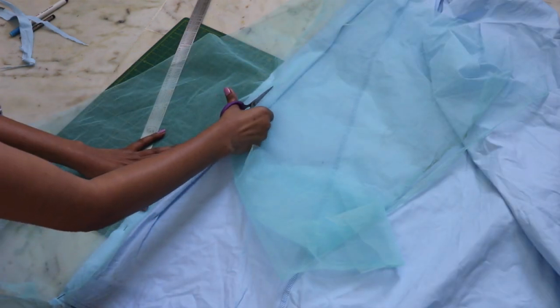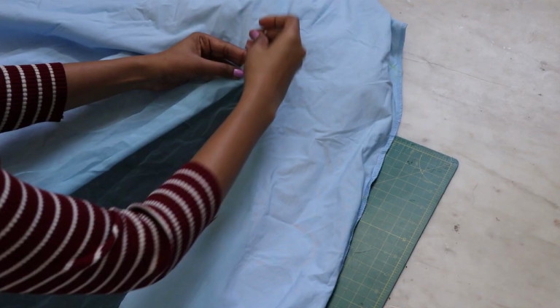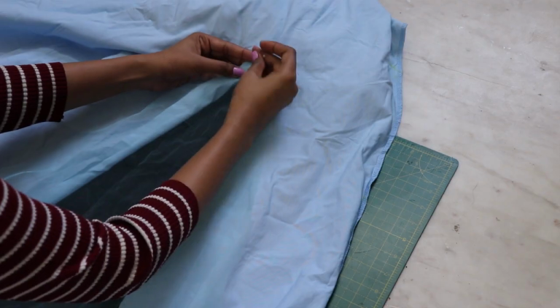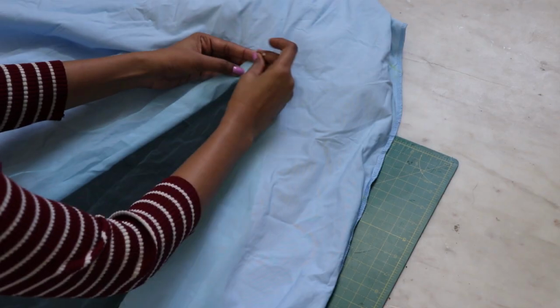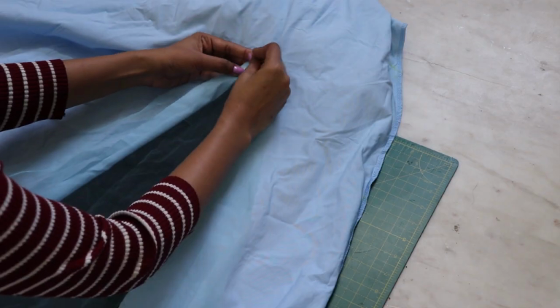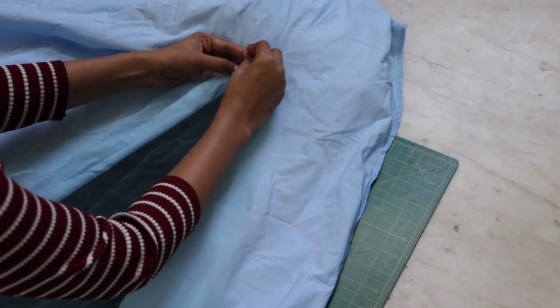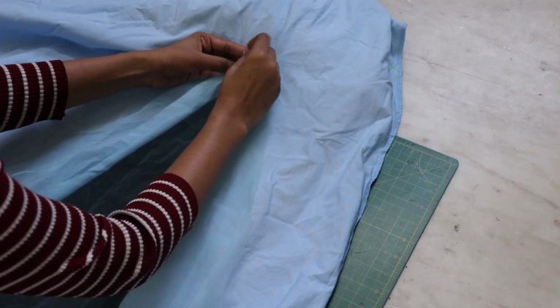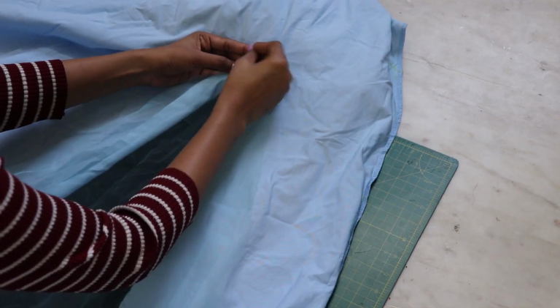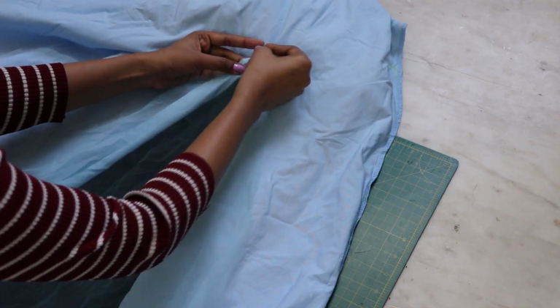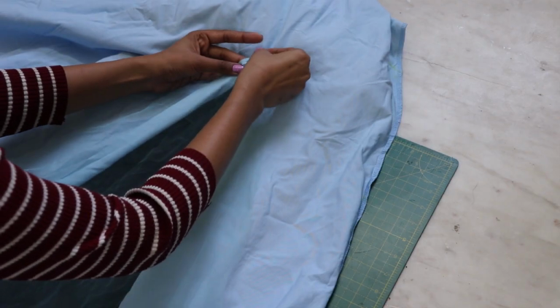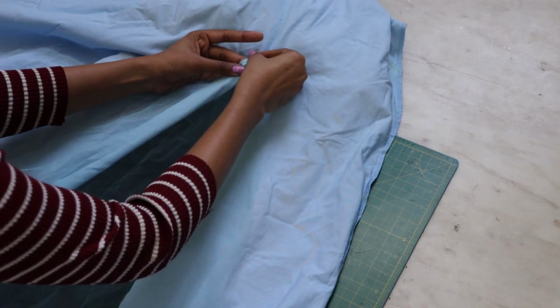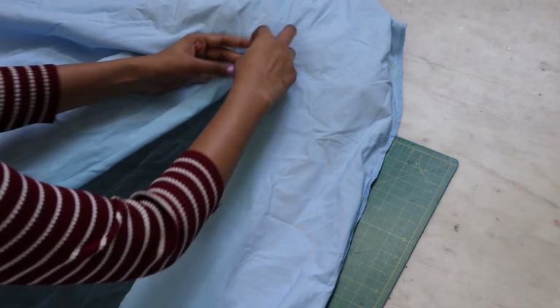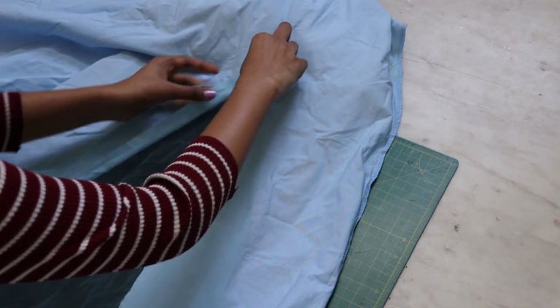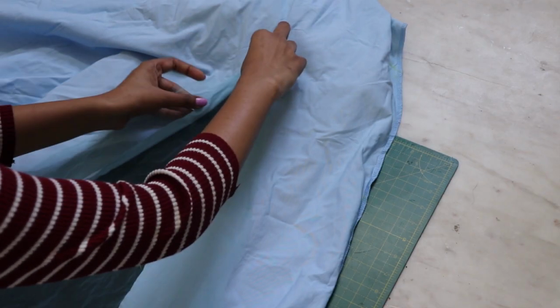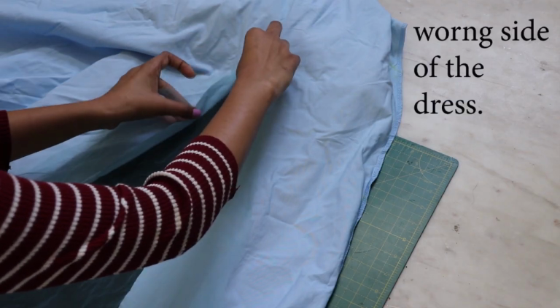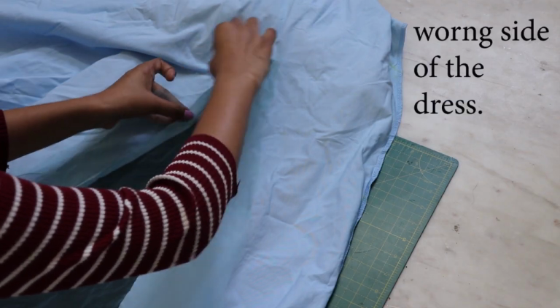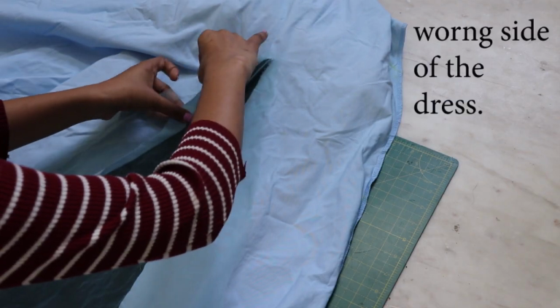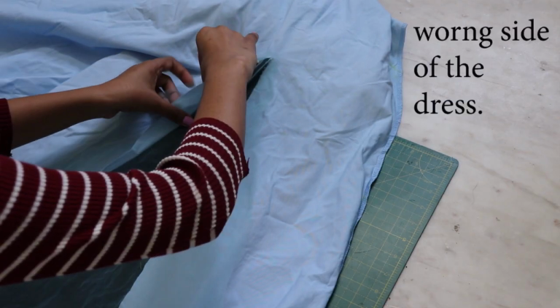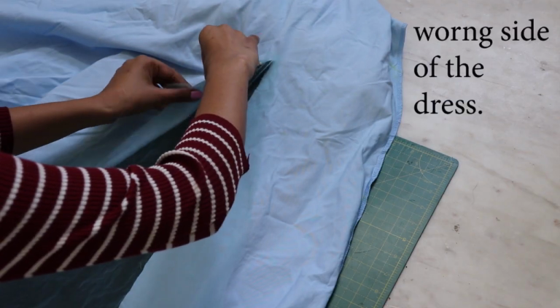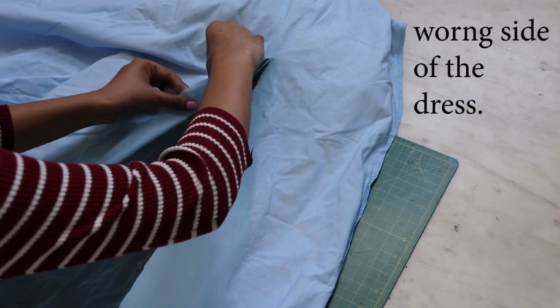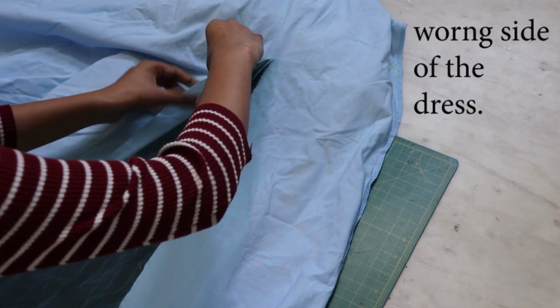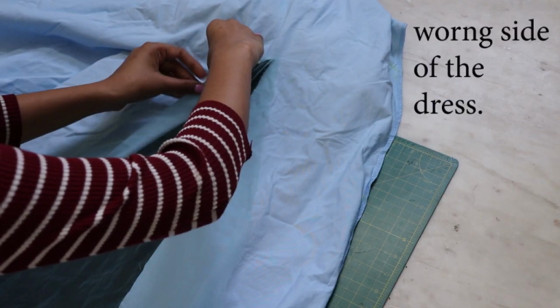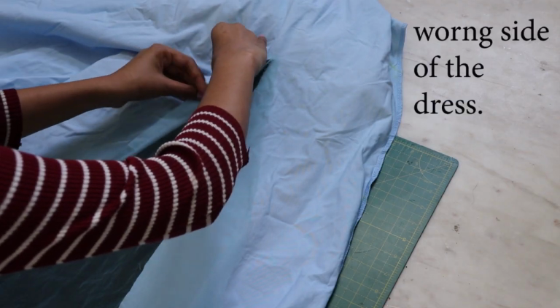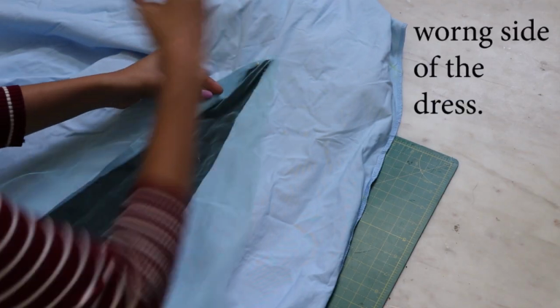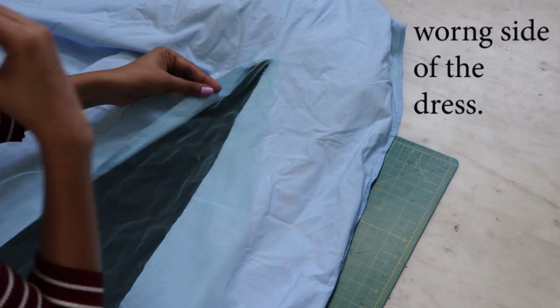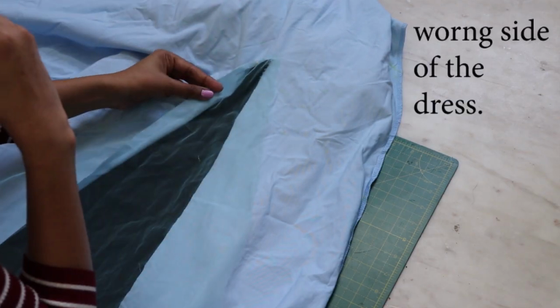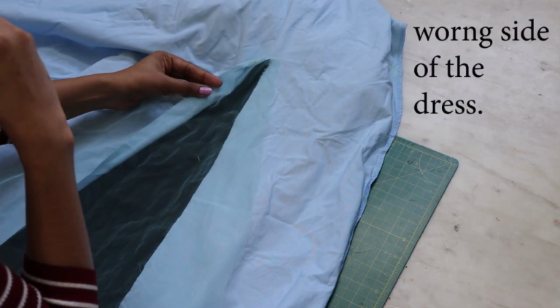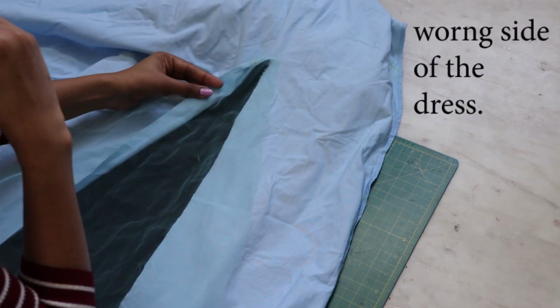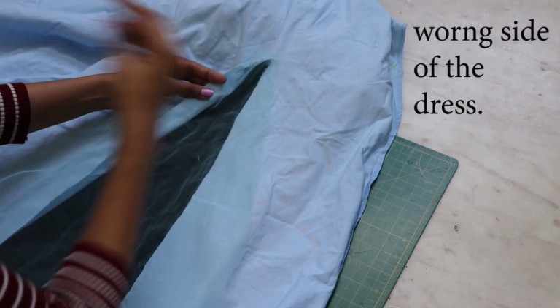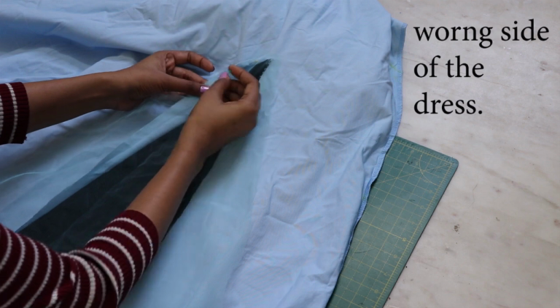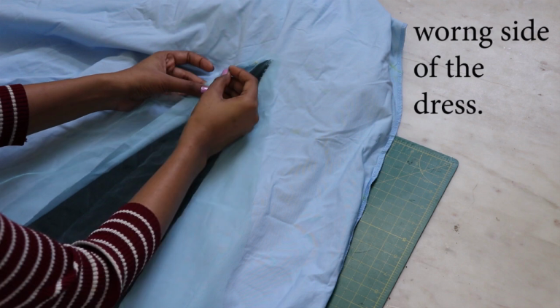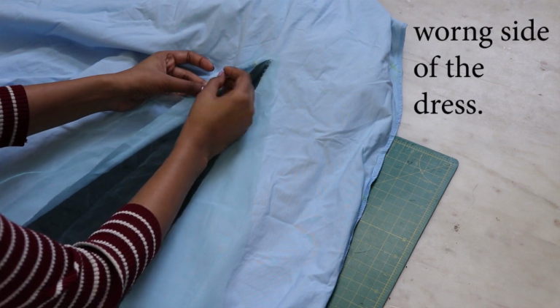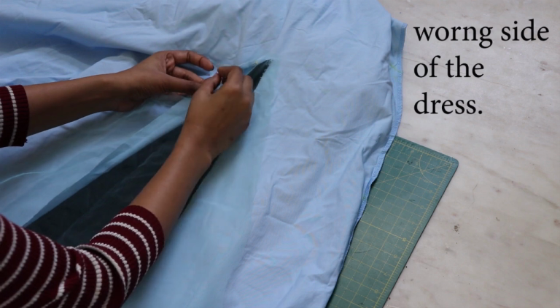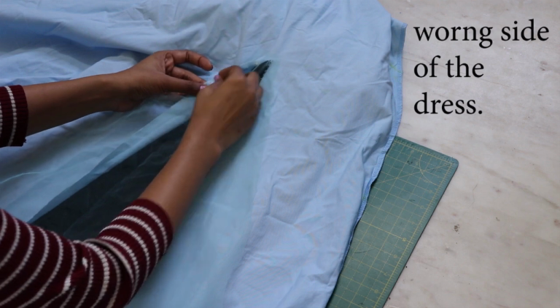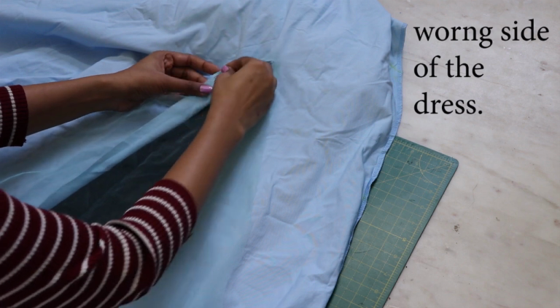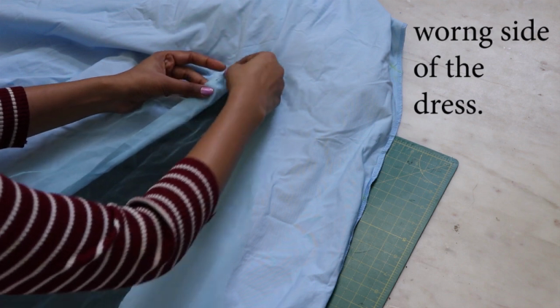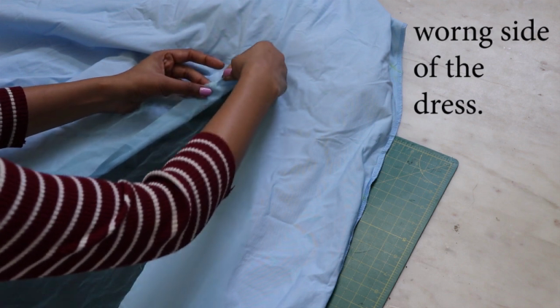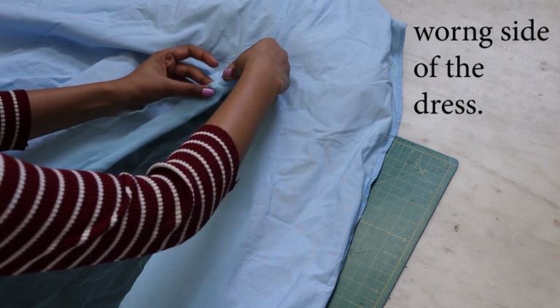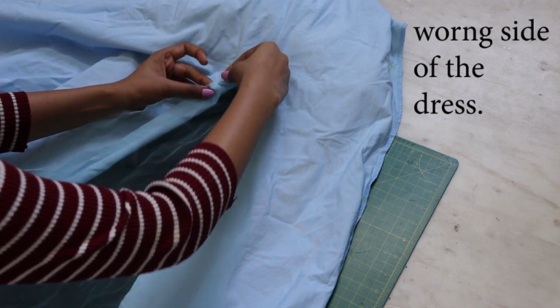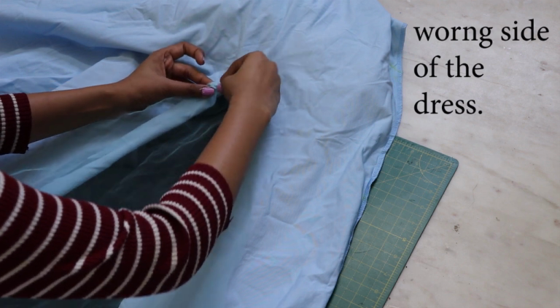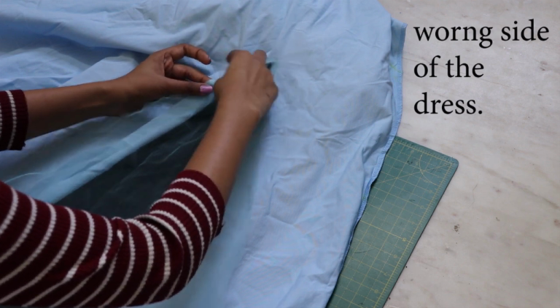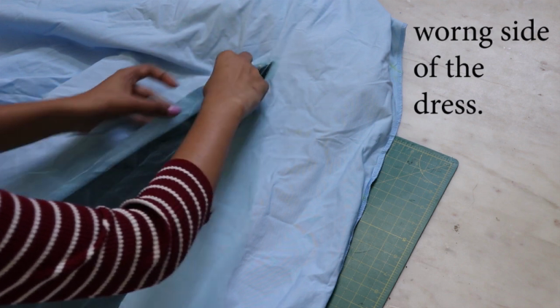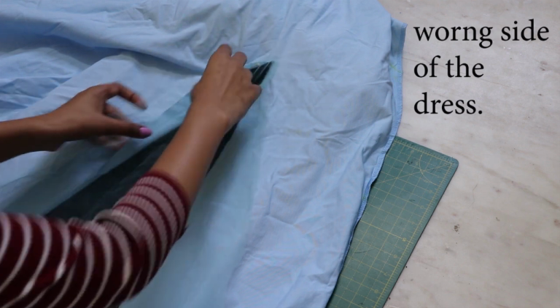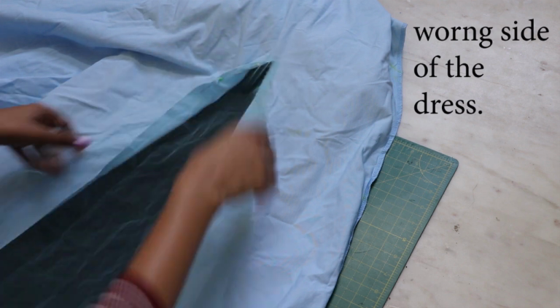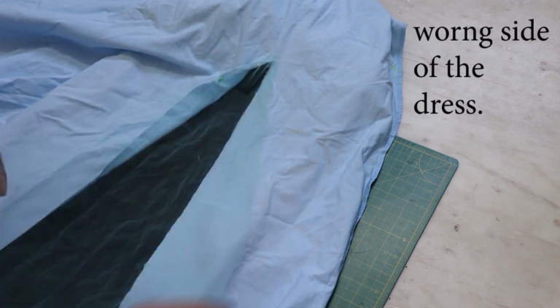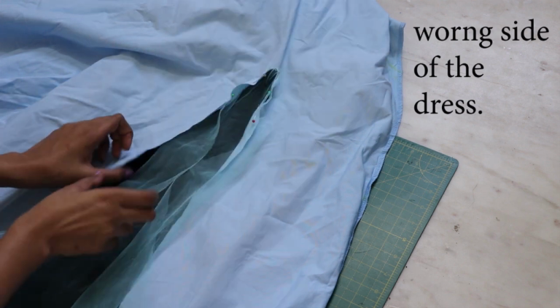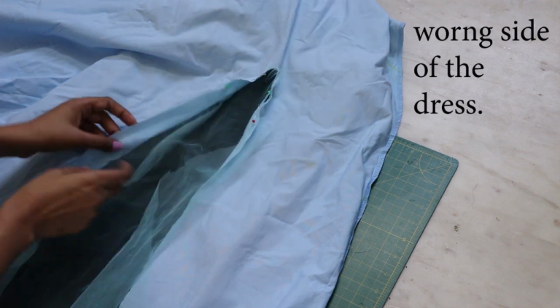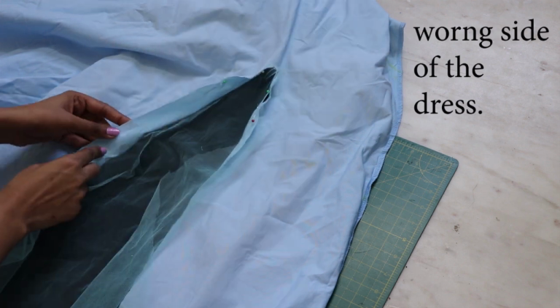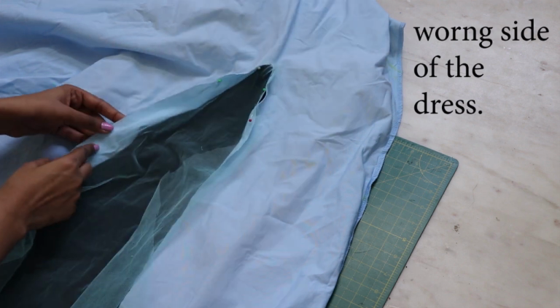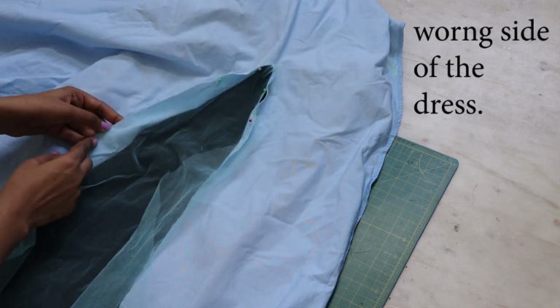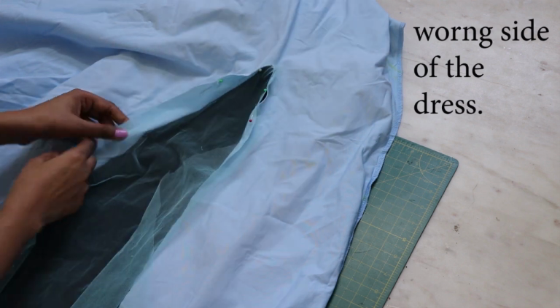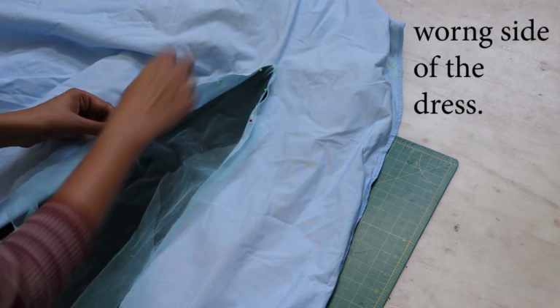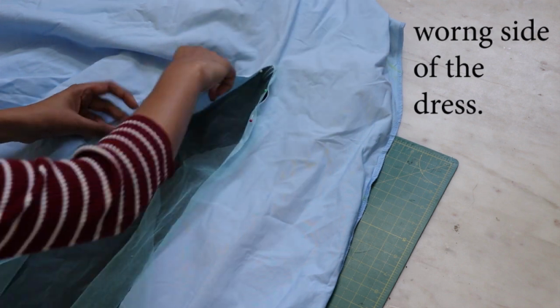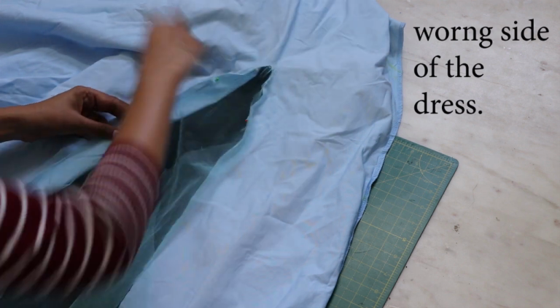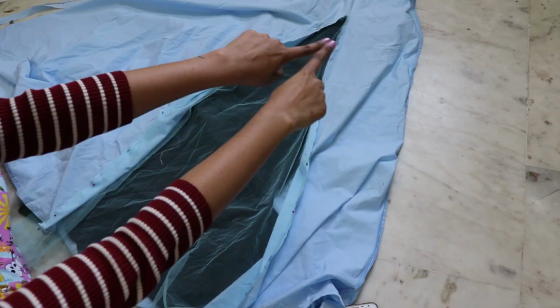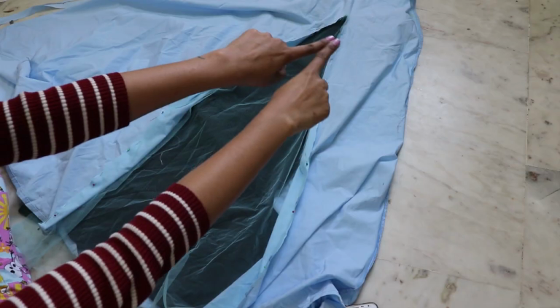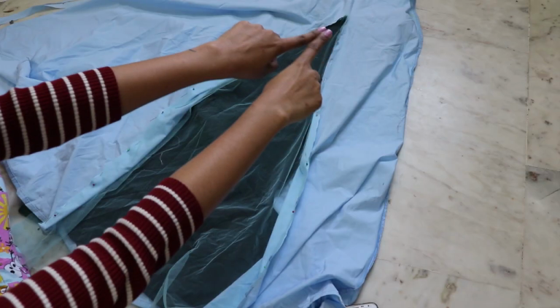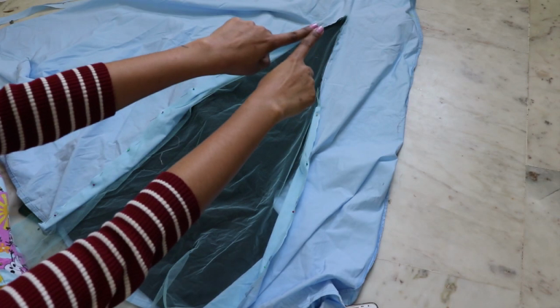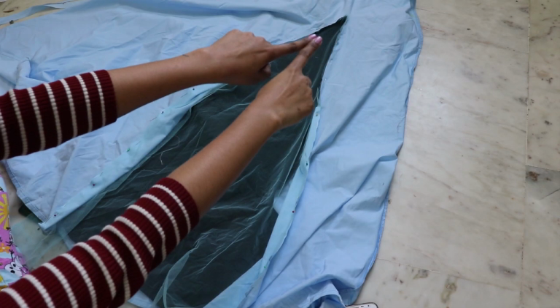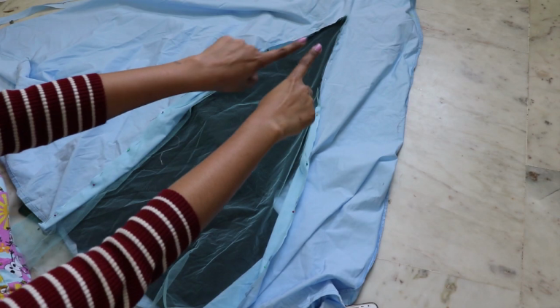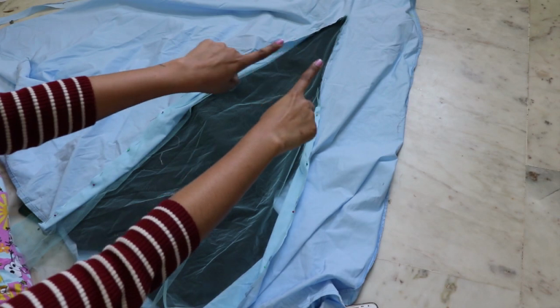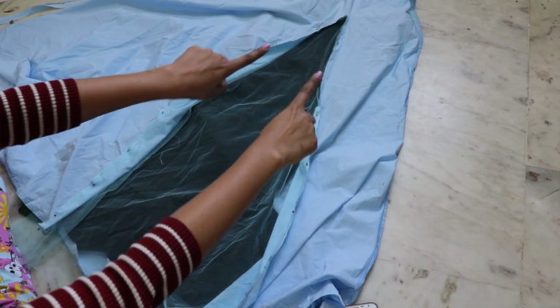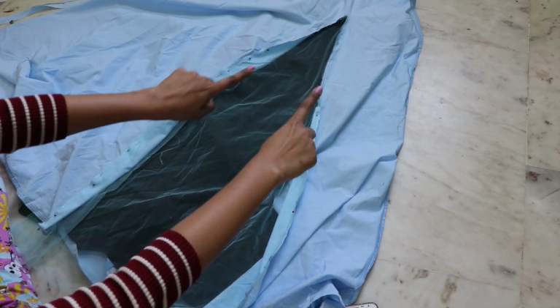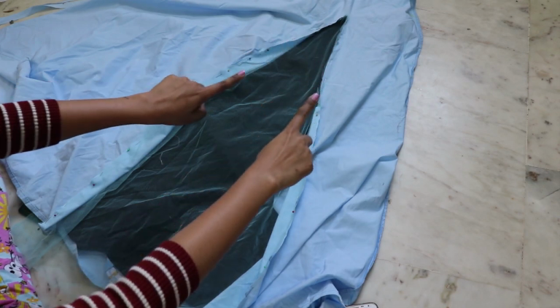Place the sides of your net fabric triangle with the sides of your slit and pin them, then attach it with a straight stitch.